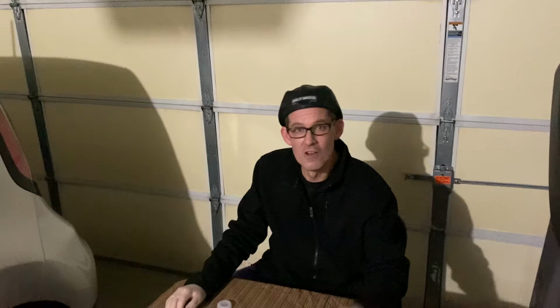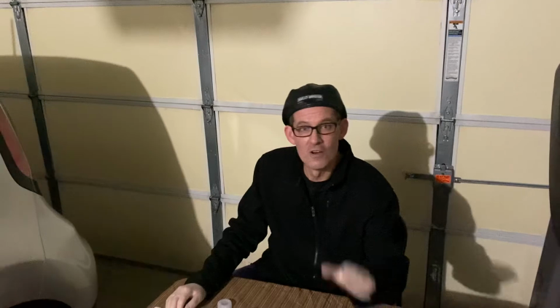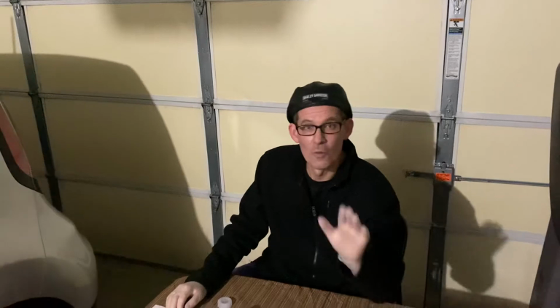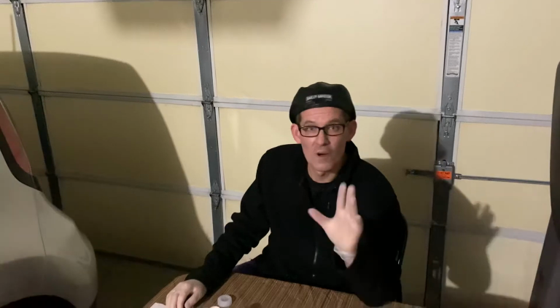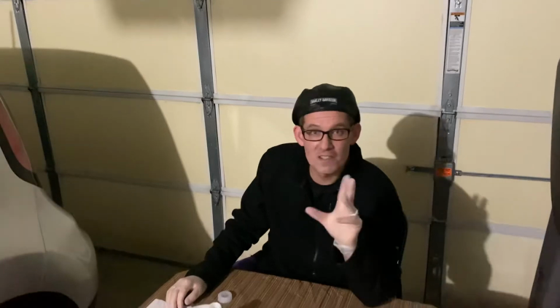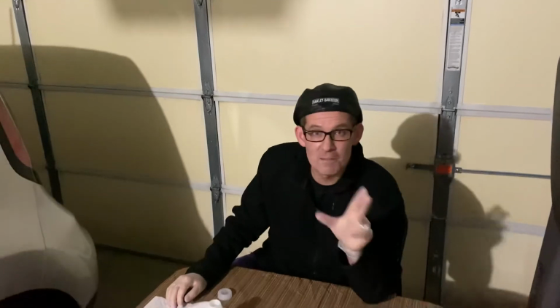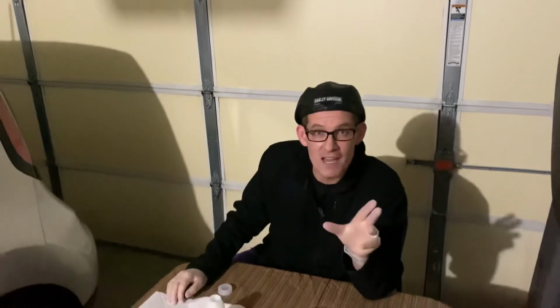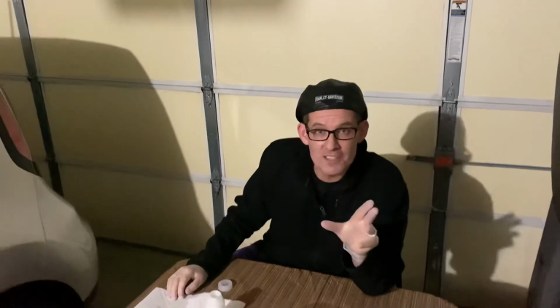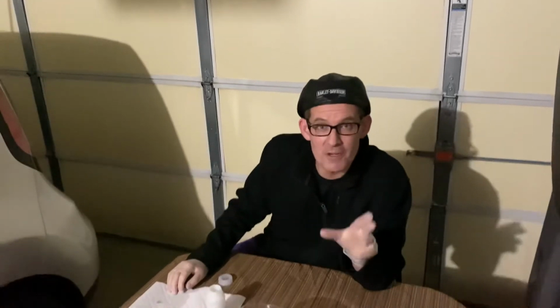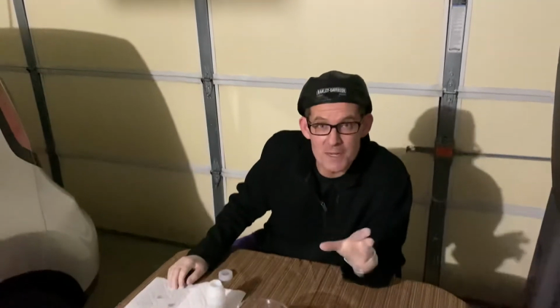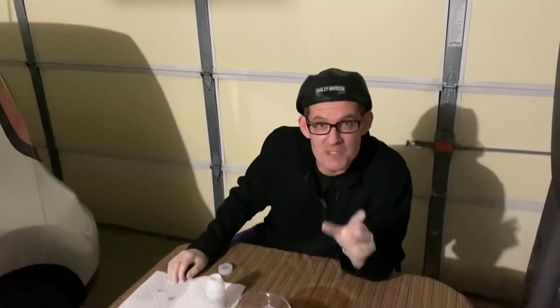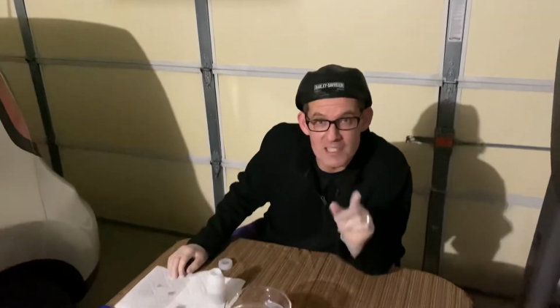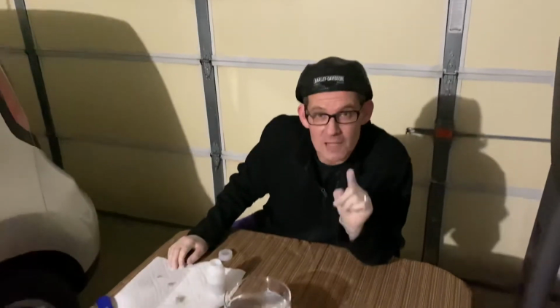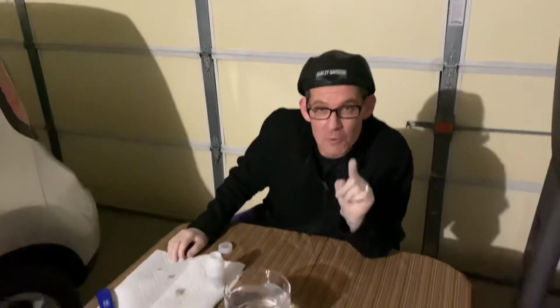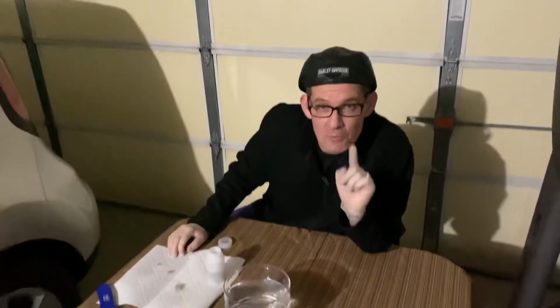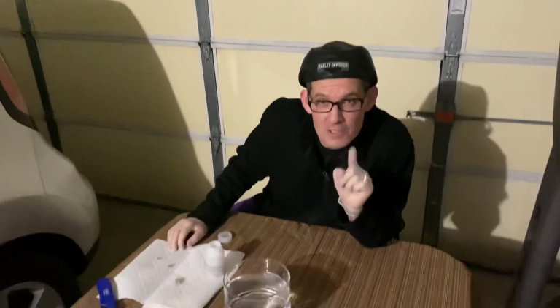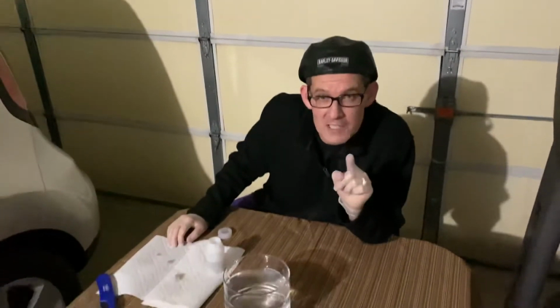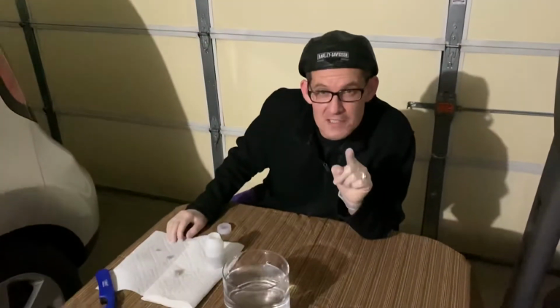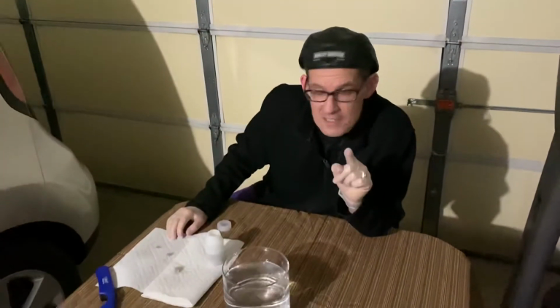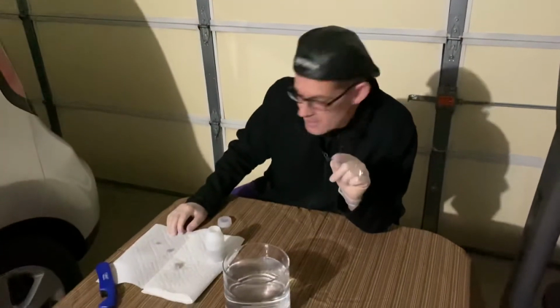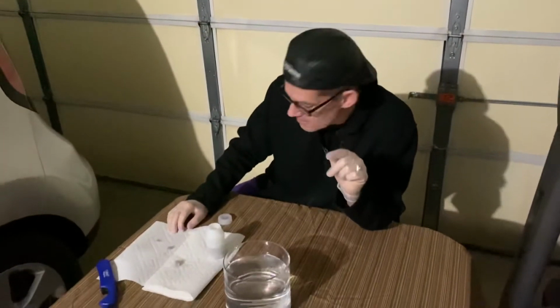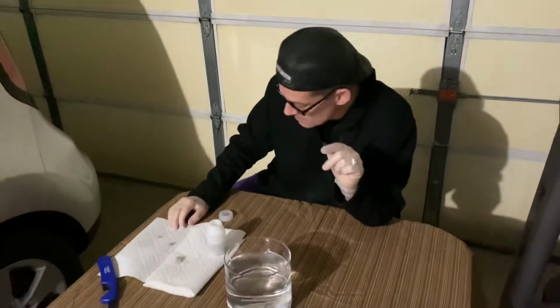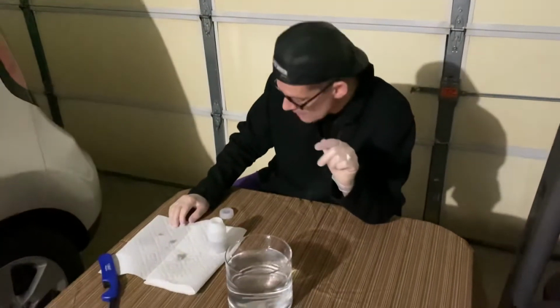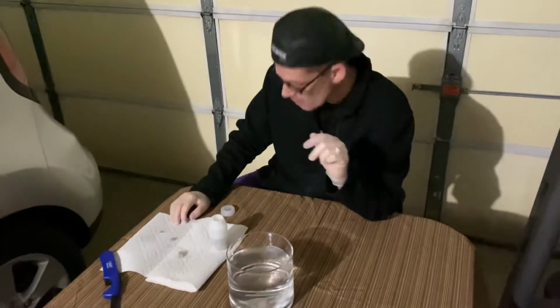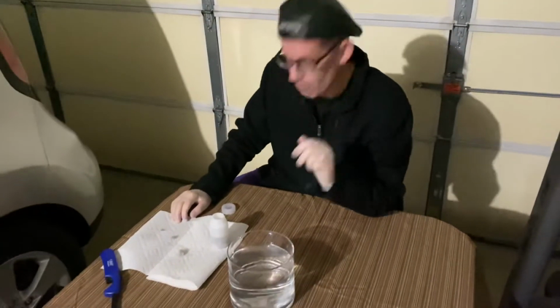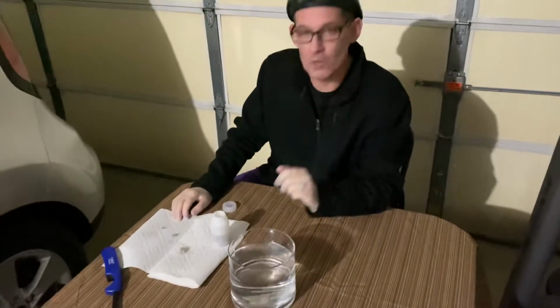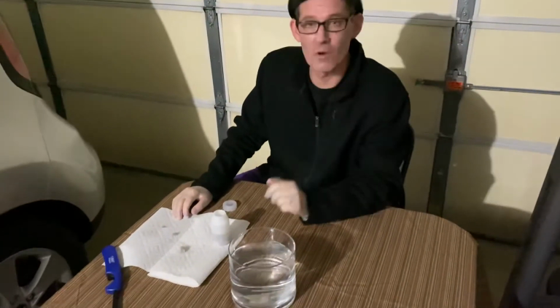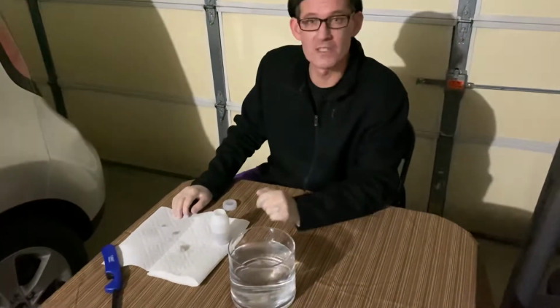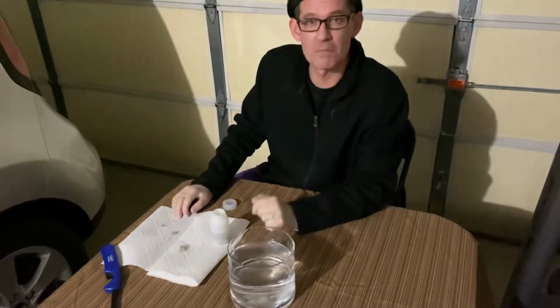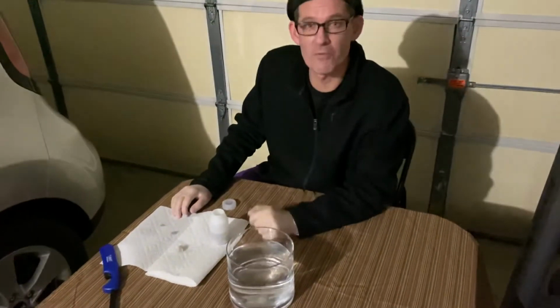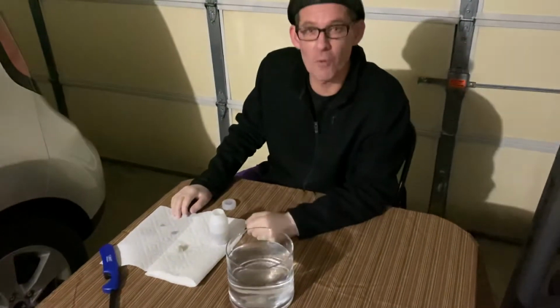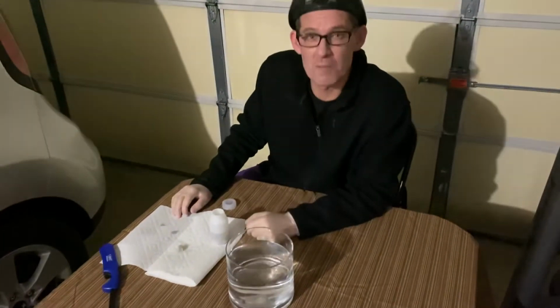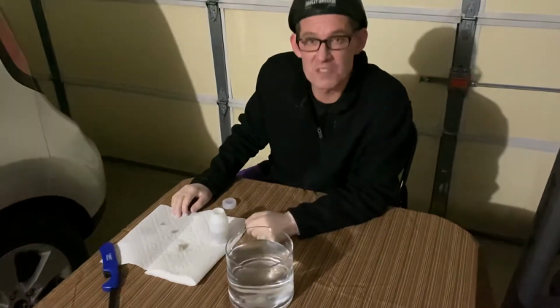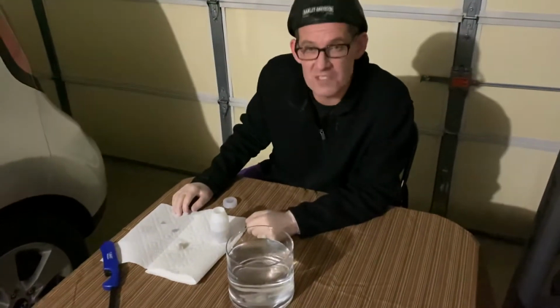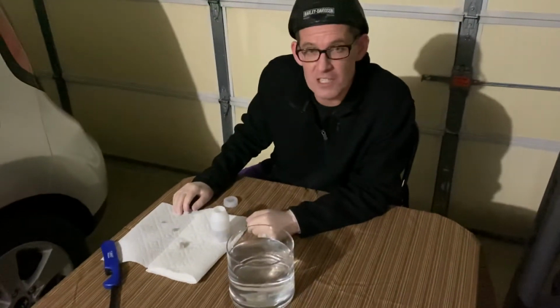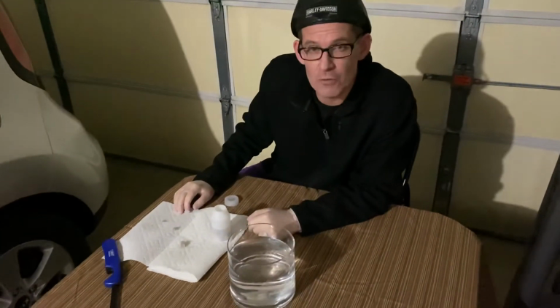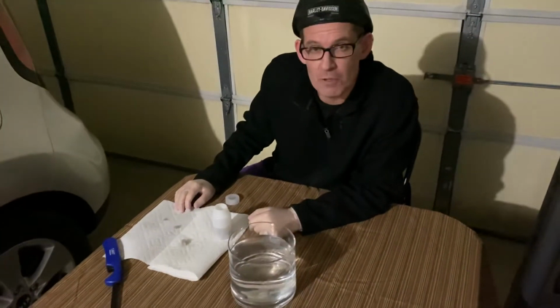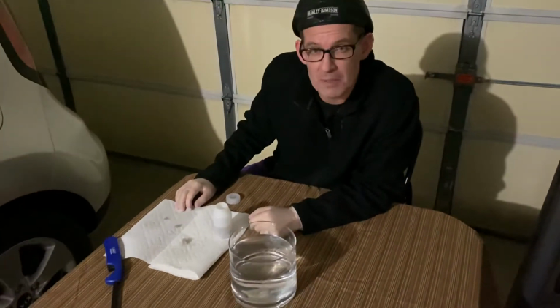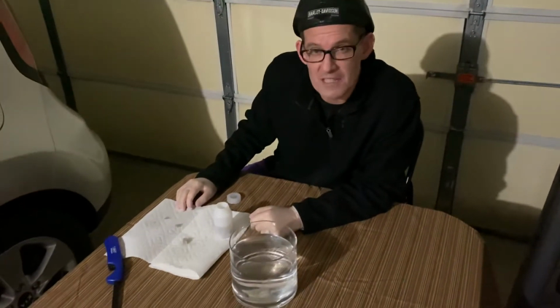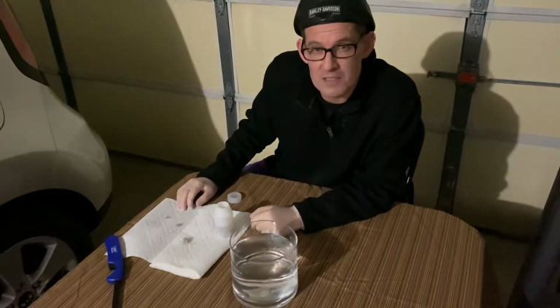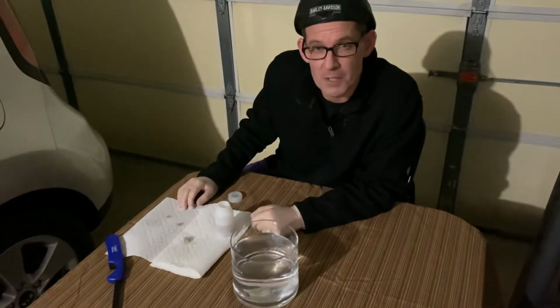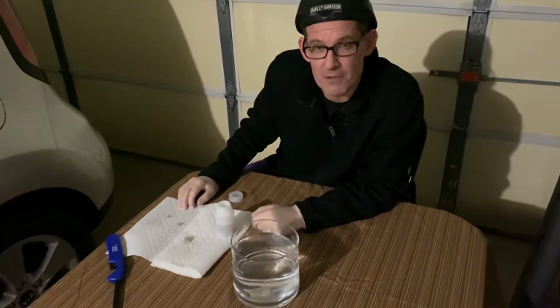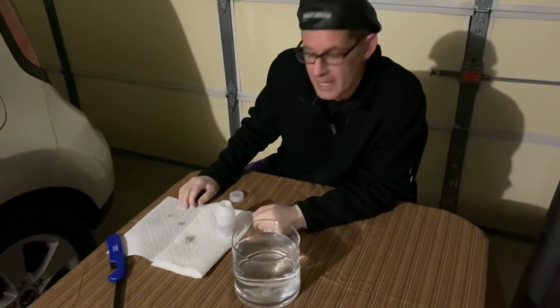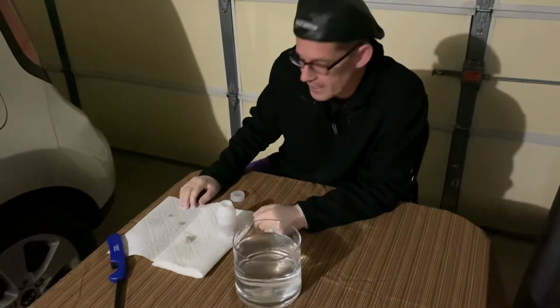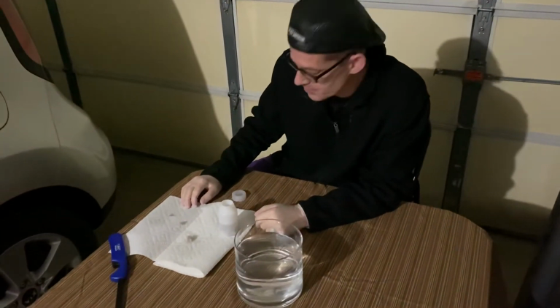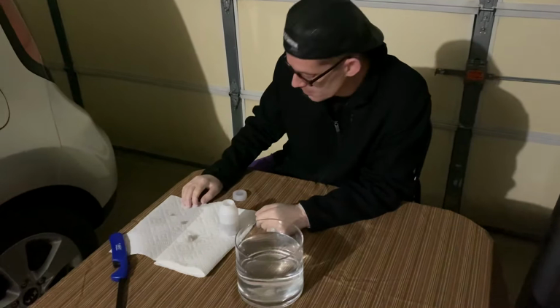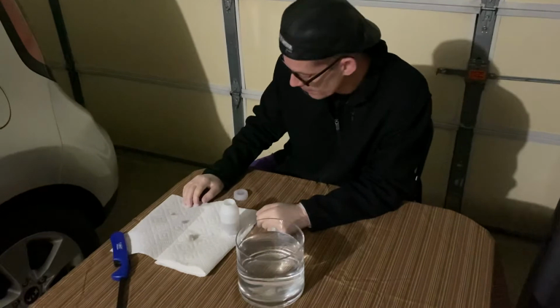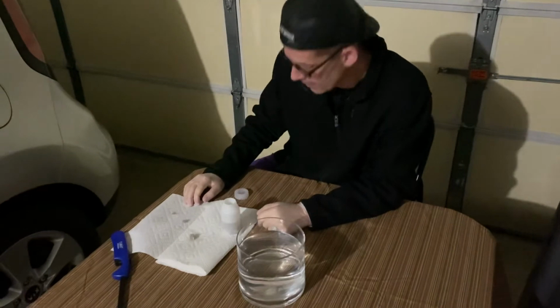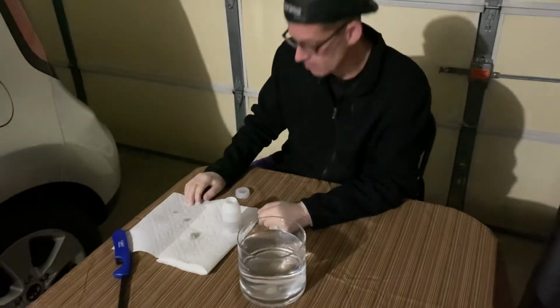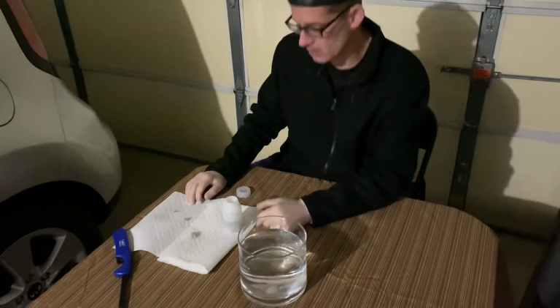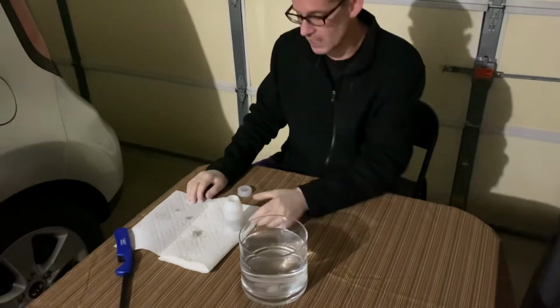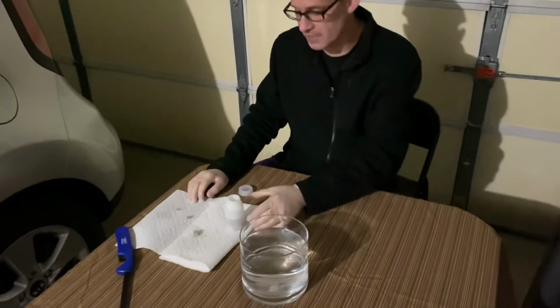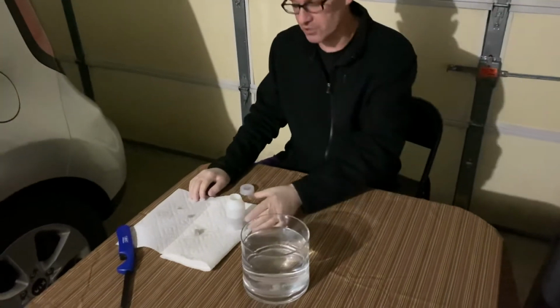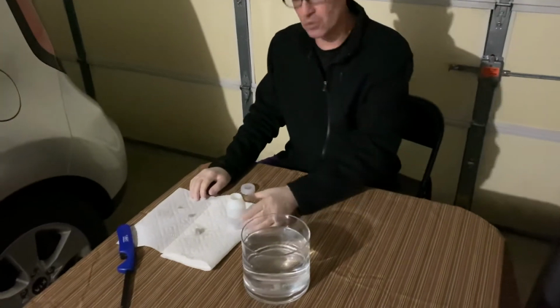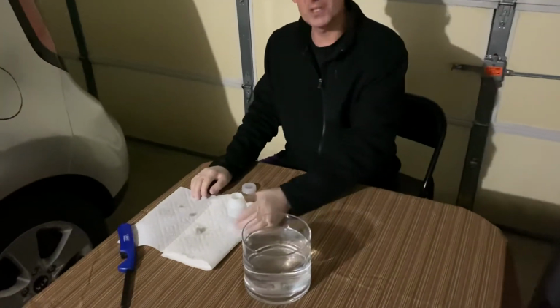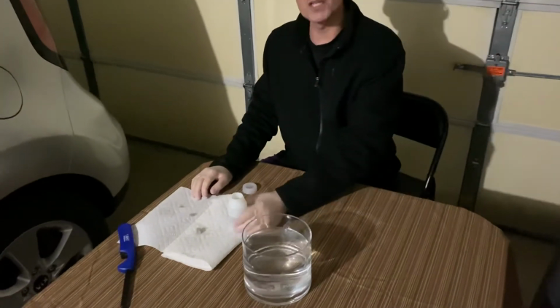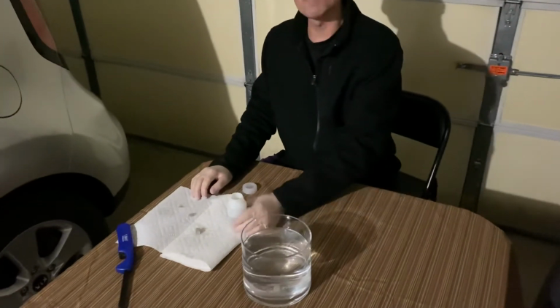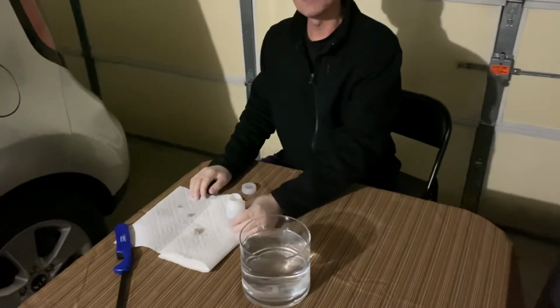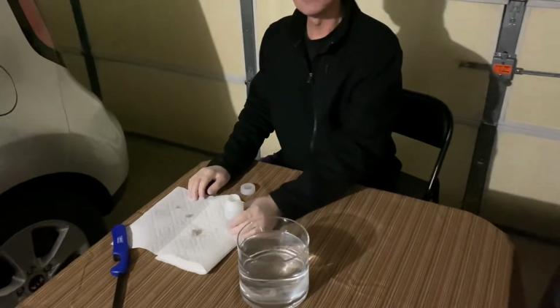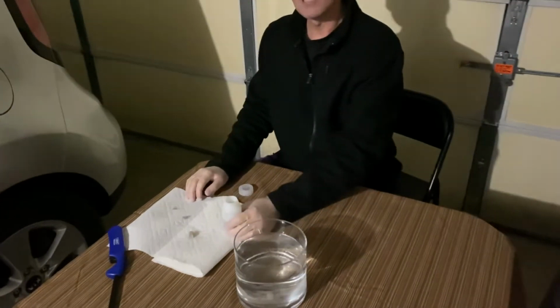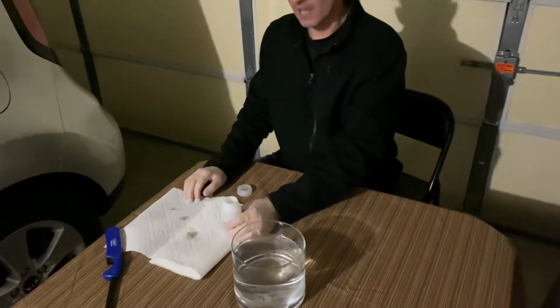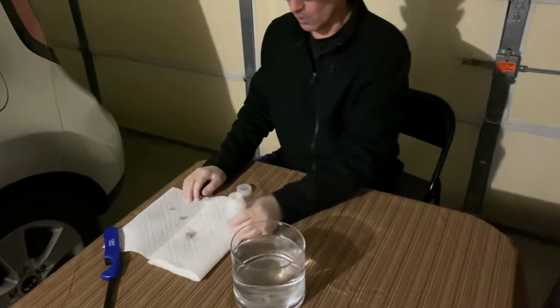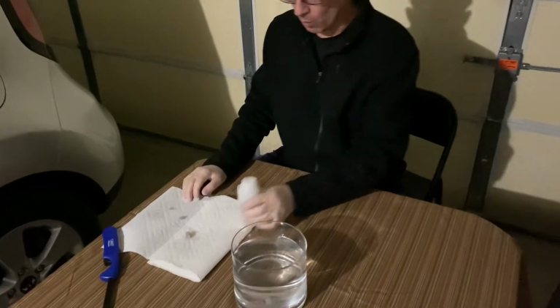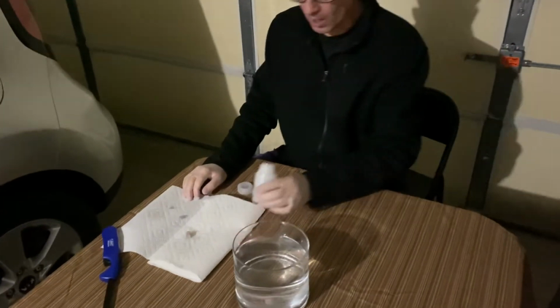Welcome back to Ramseyland. We're really excited — today we're going to perform the single replacement reaction of alkali sodium and water.